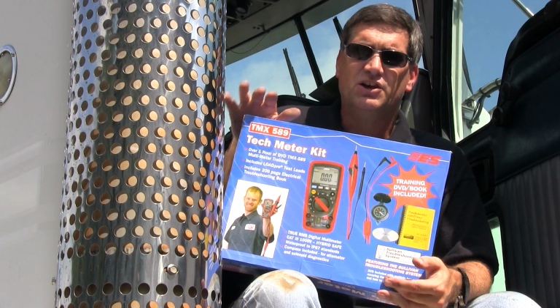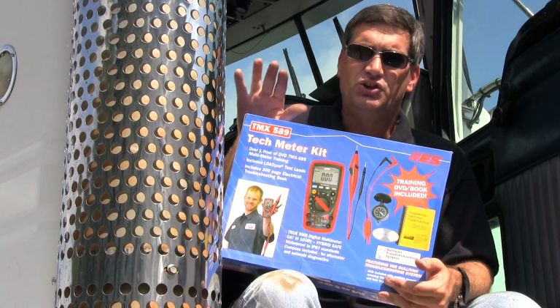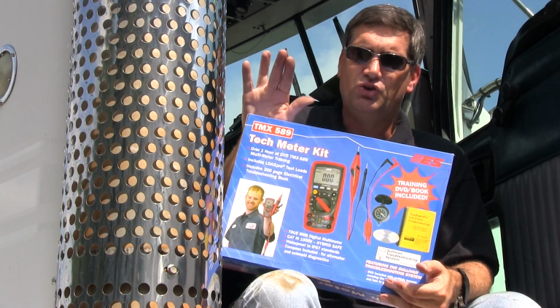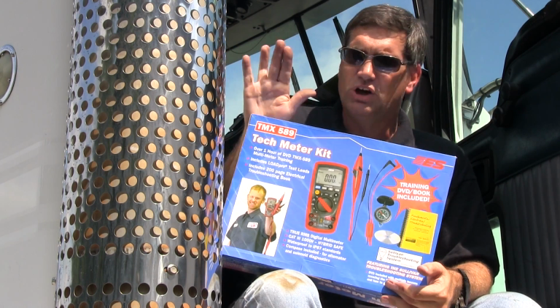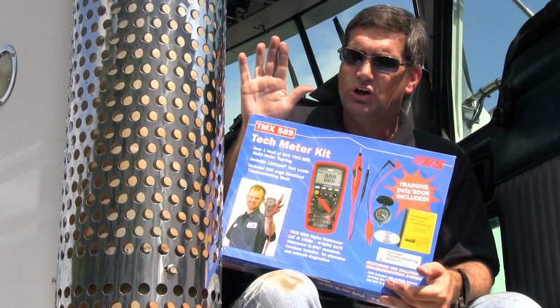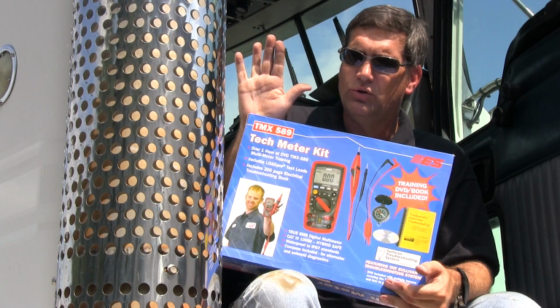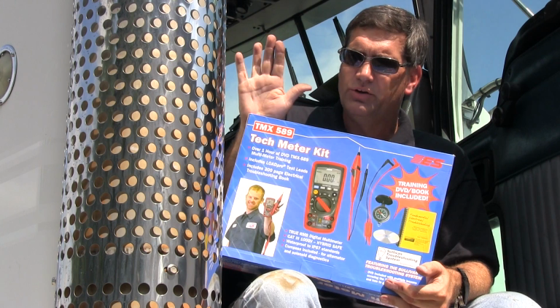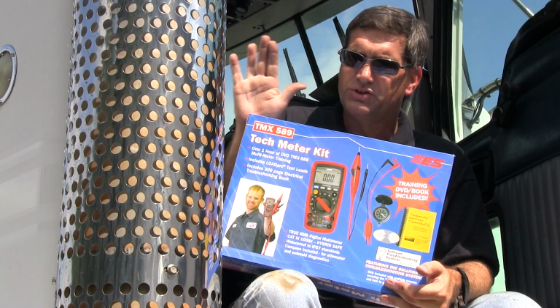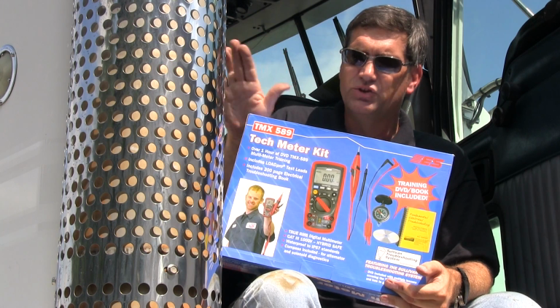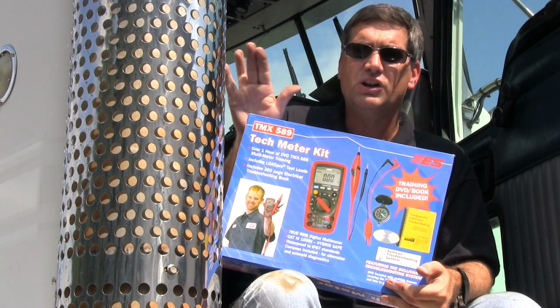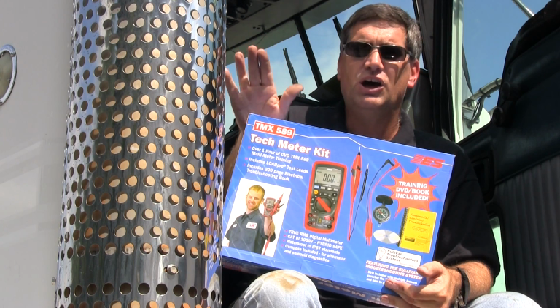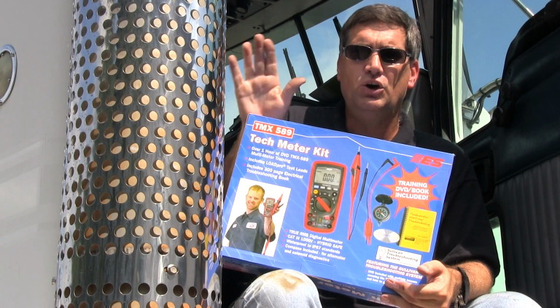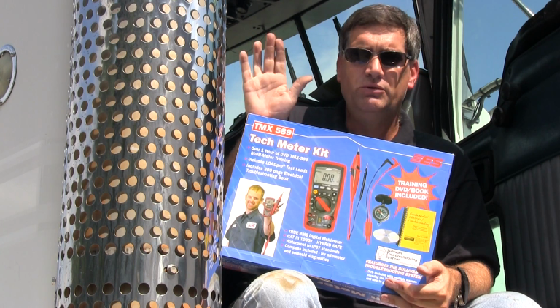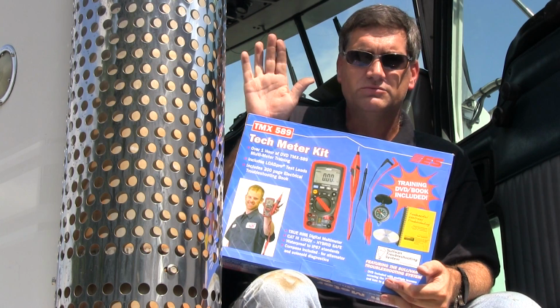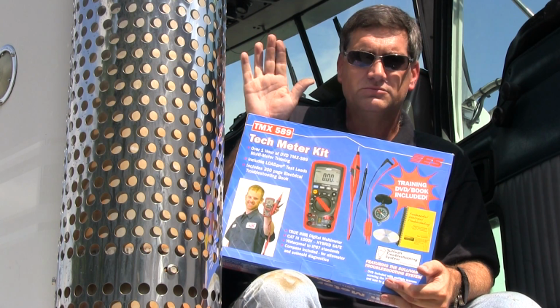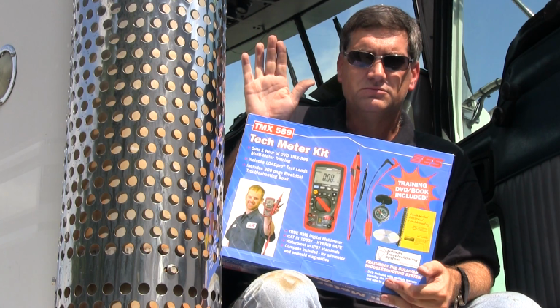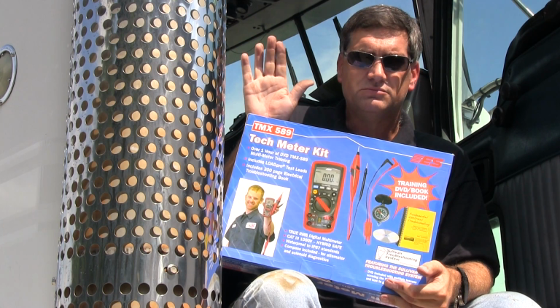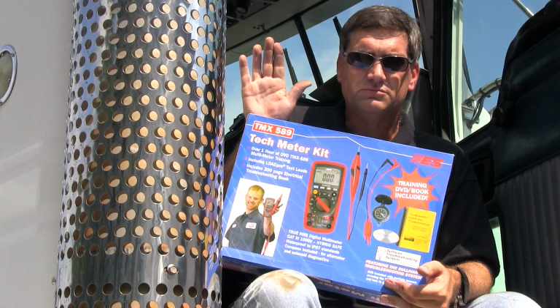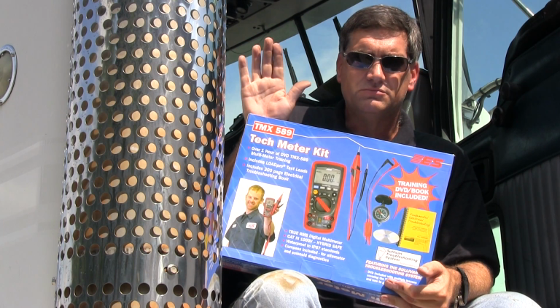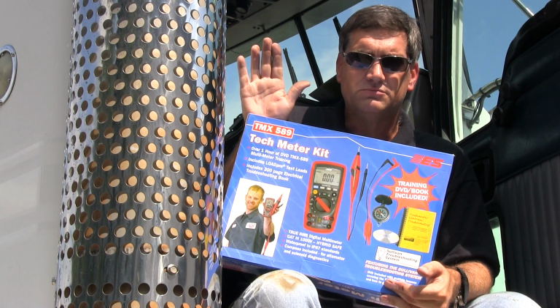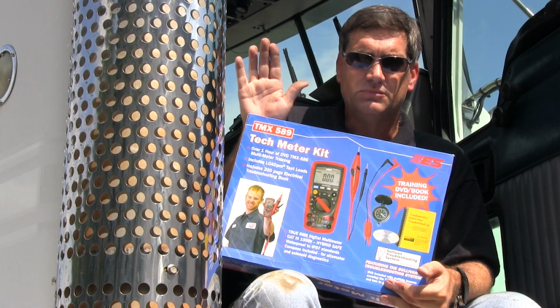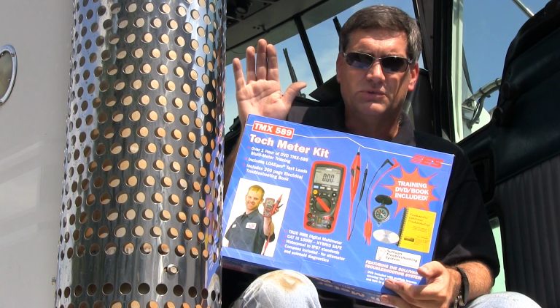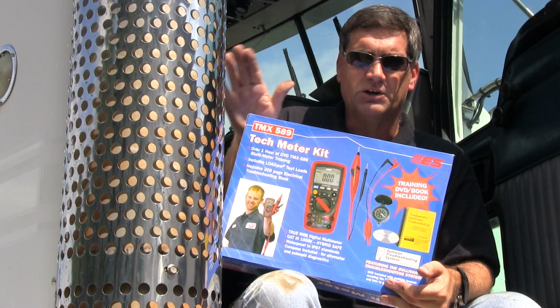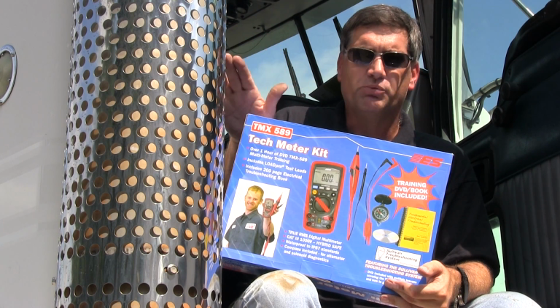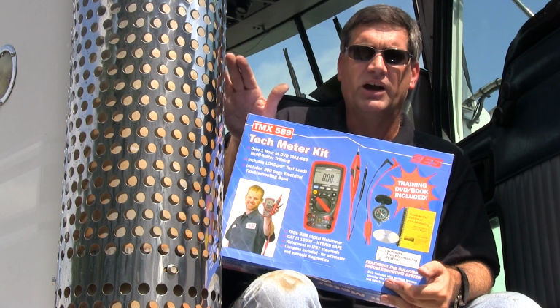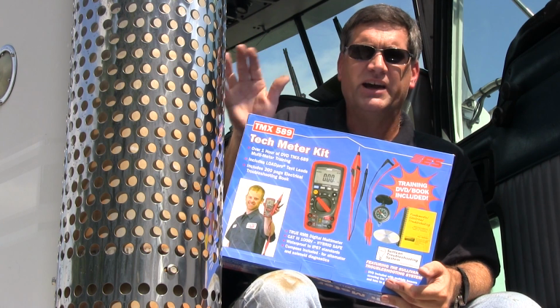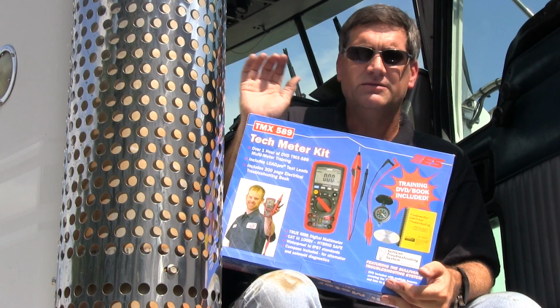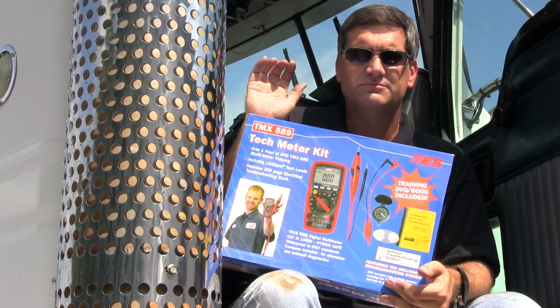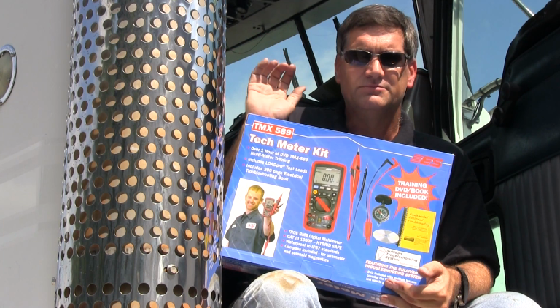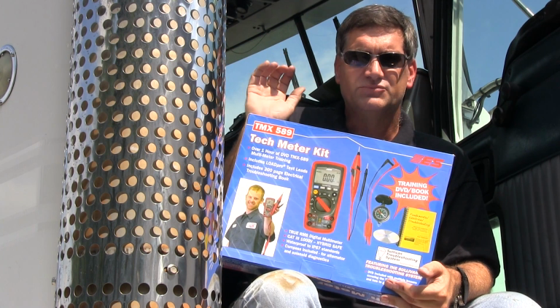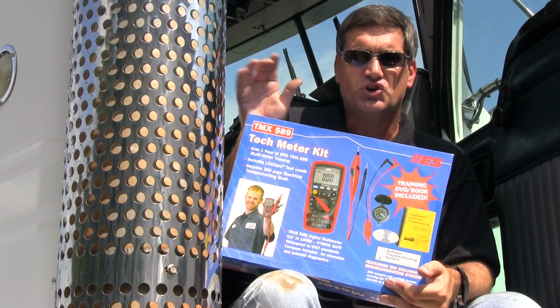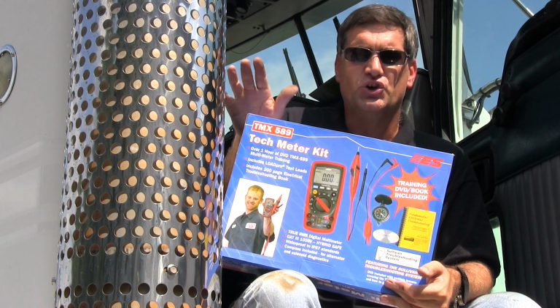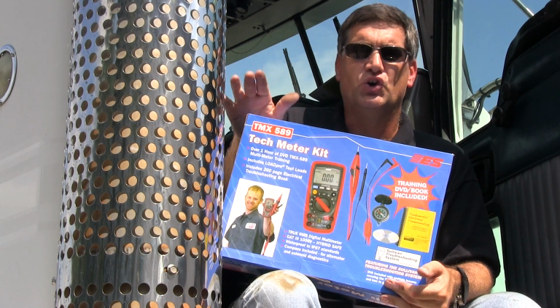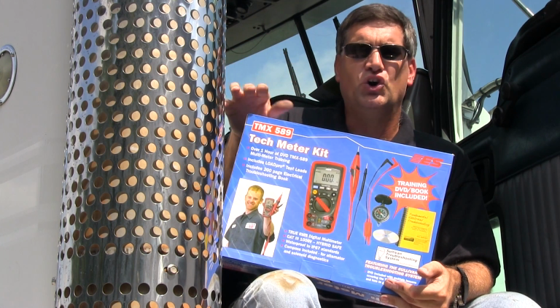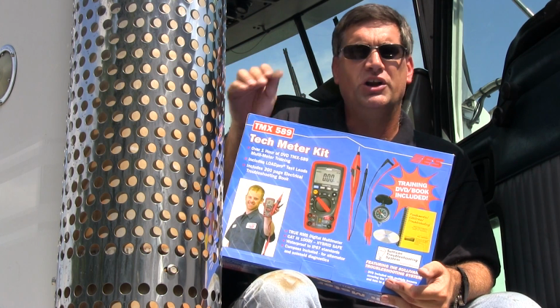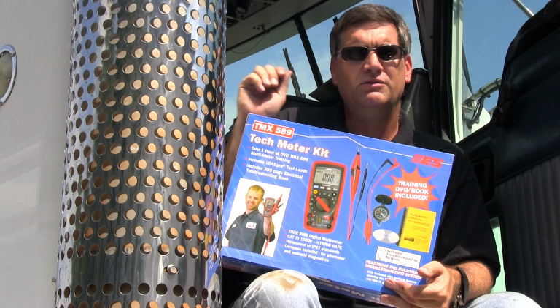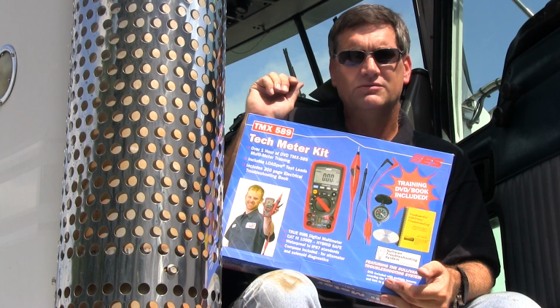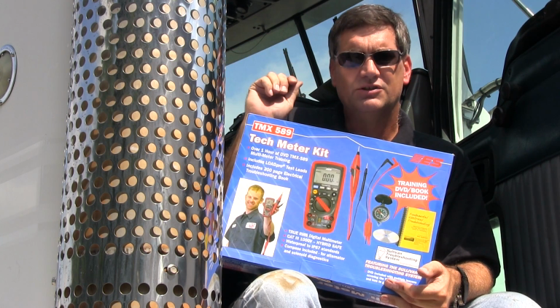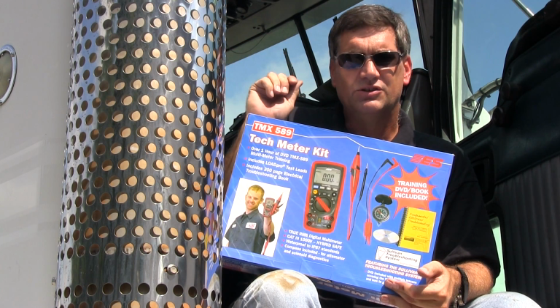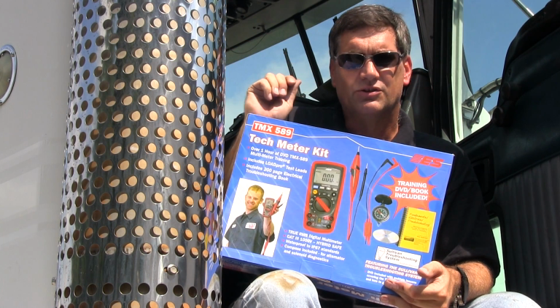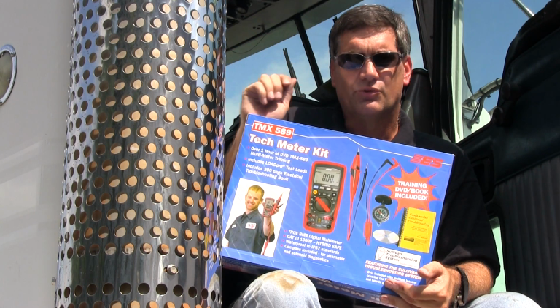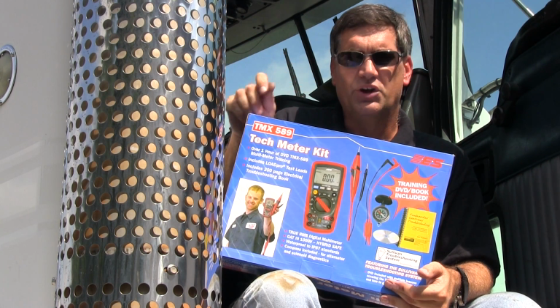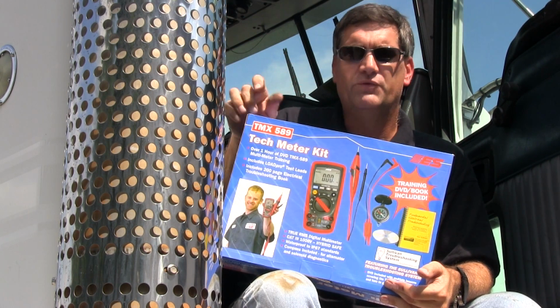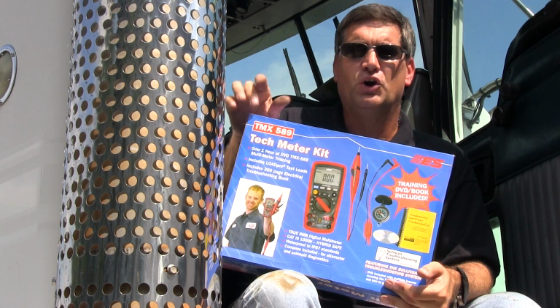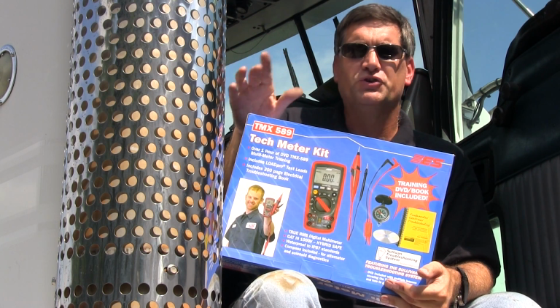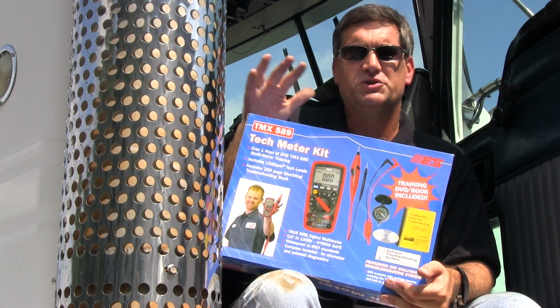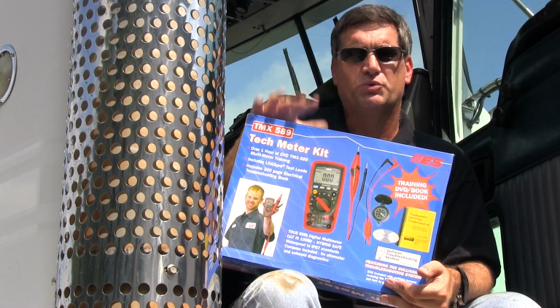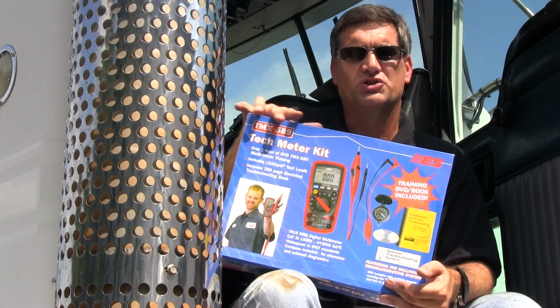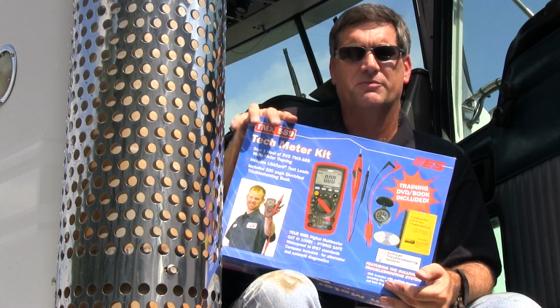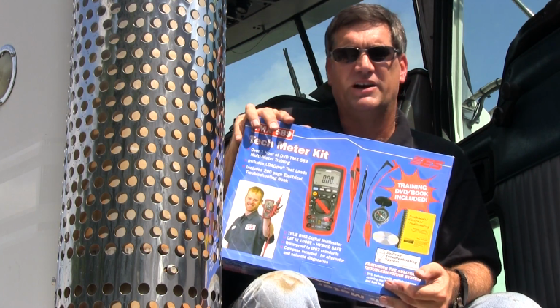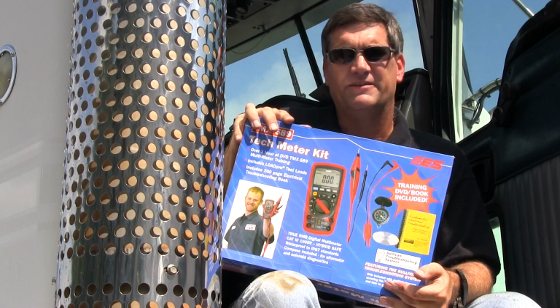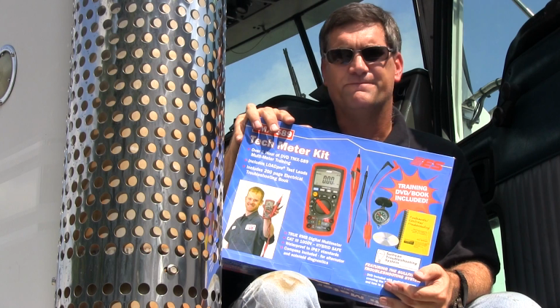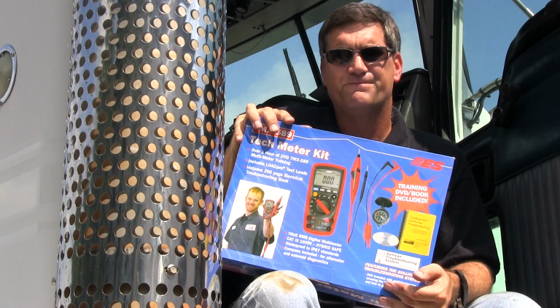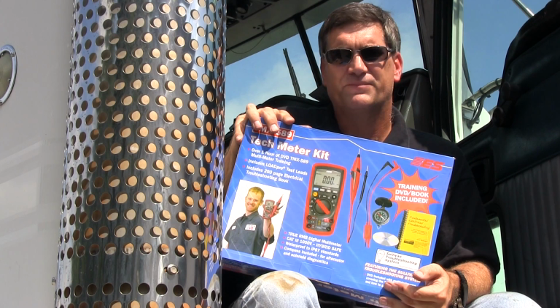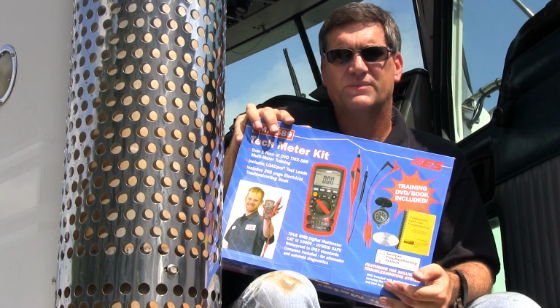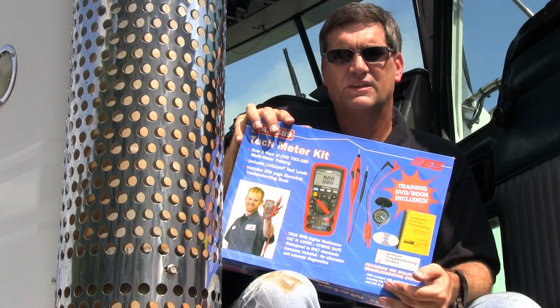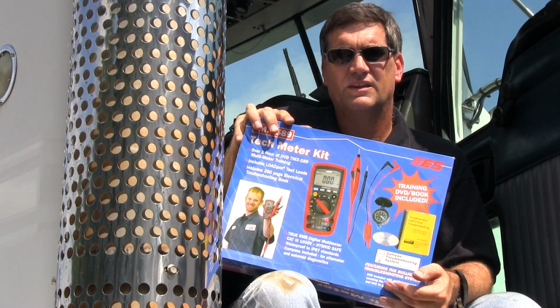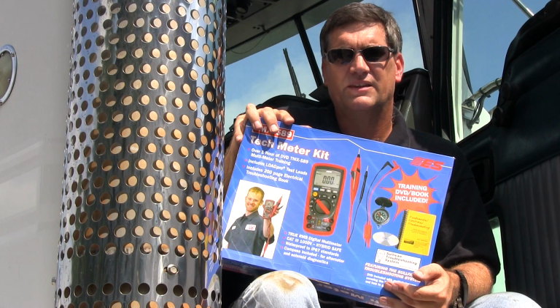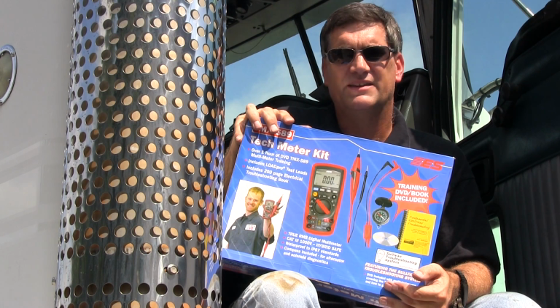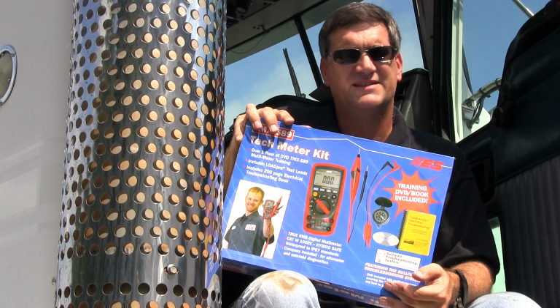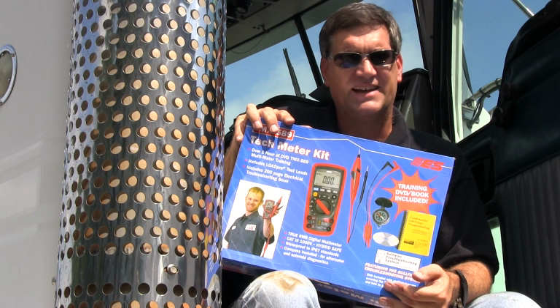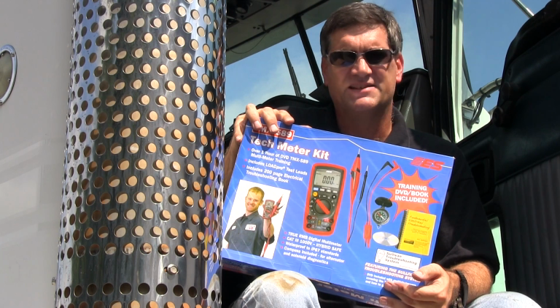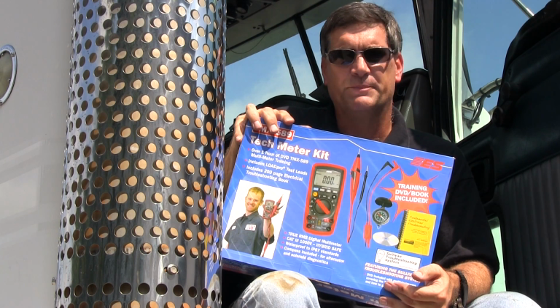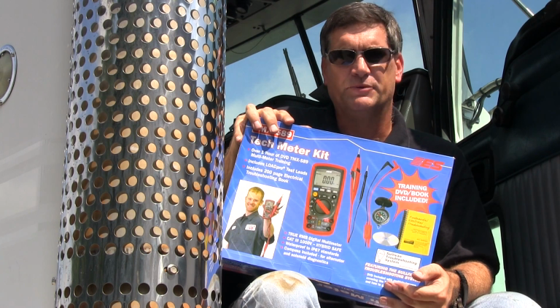You go to the load, unplug it, turn it on, read voltage, push the button. It's that simple.